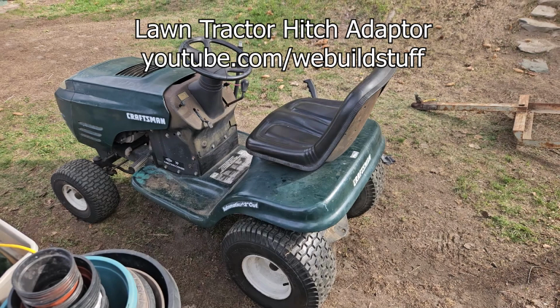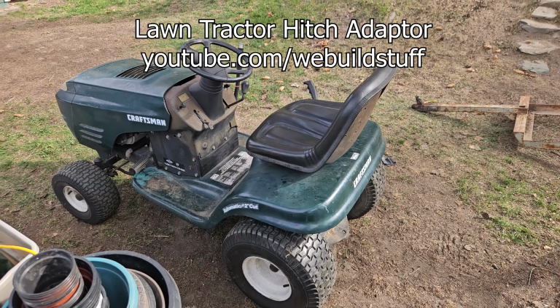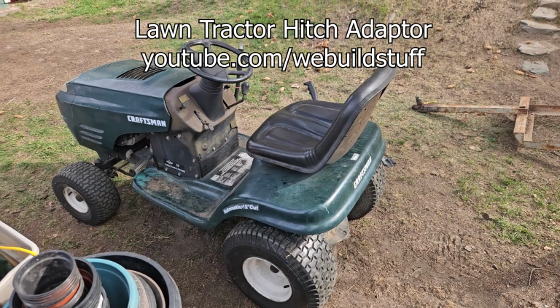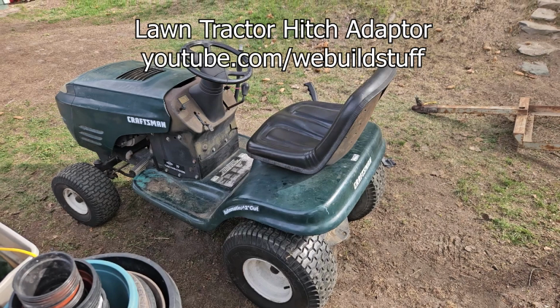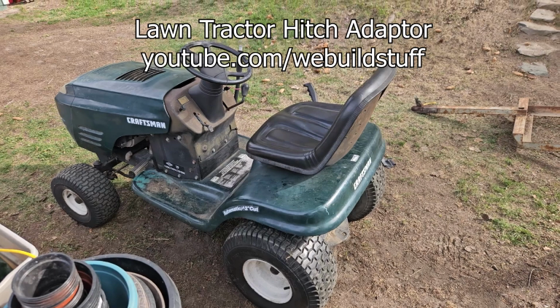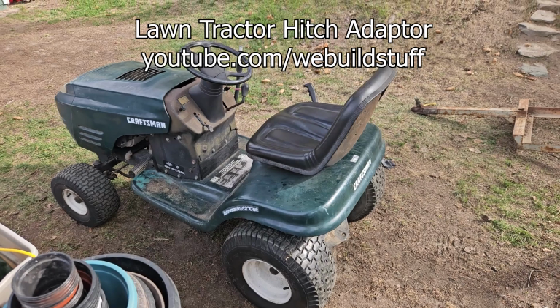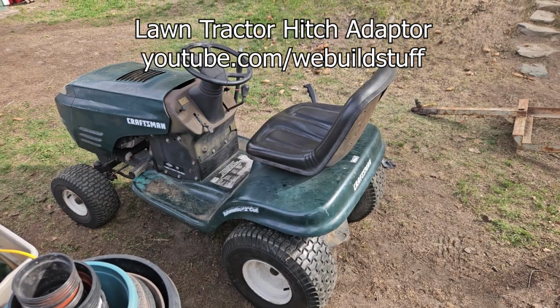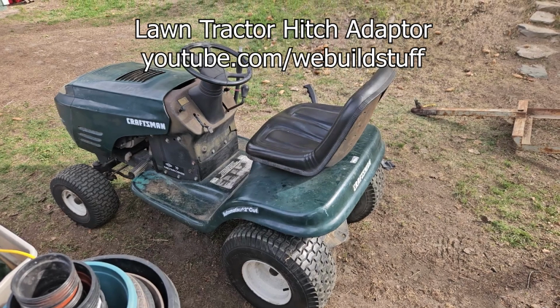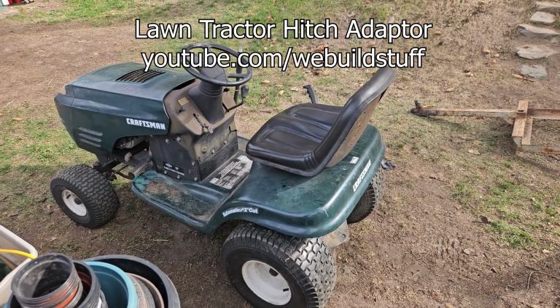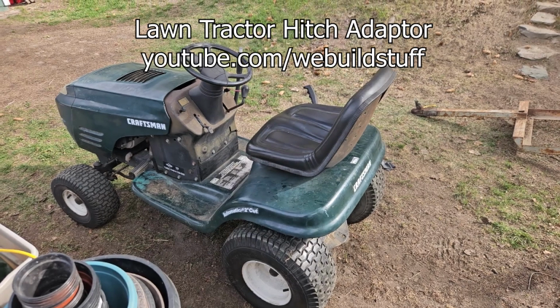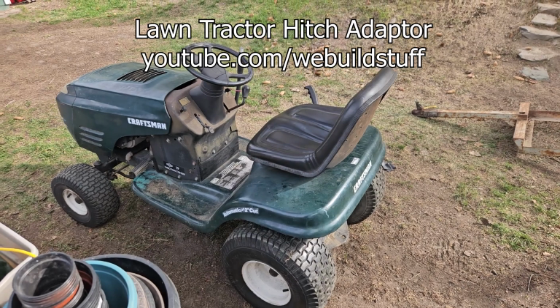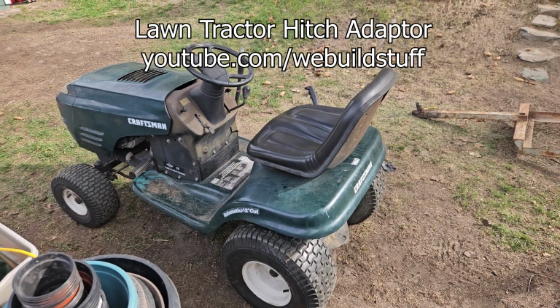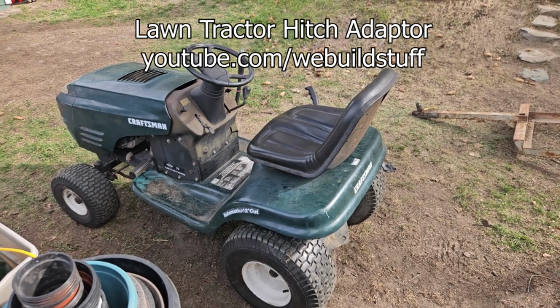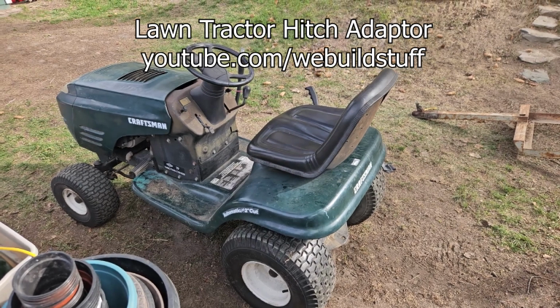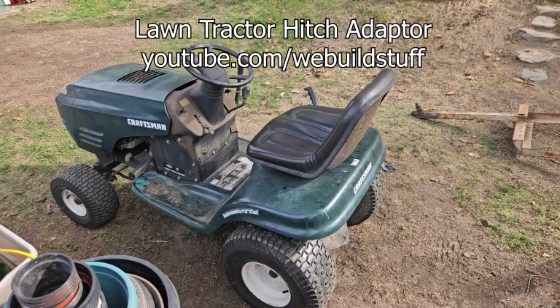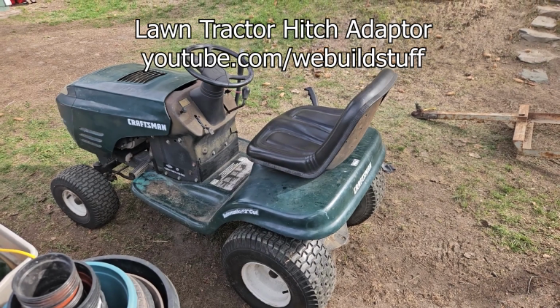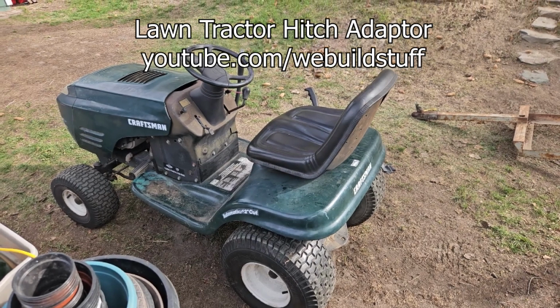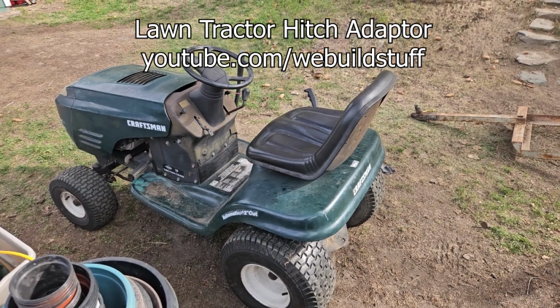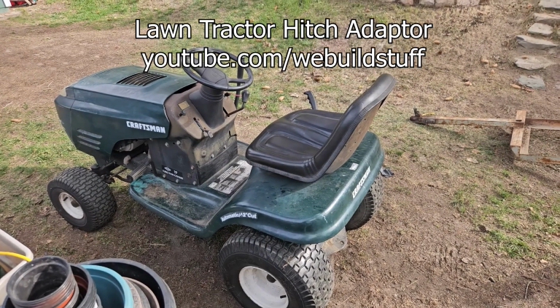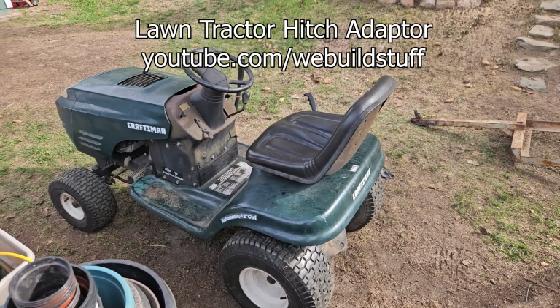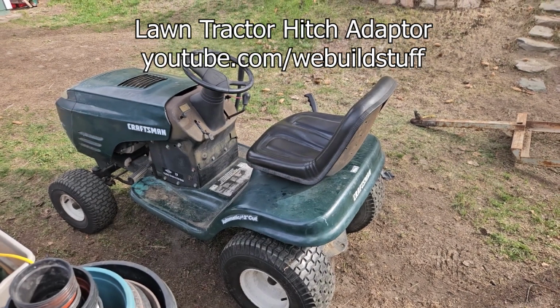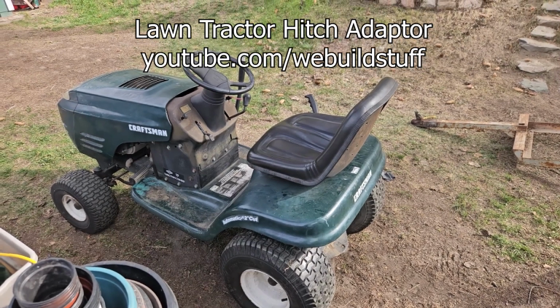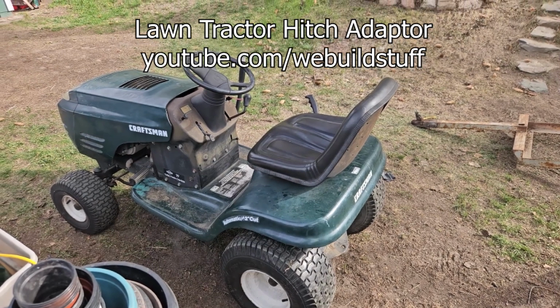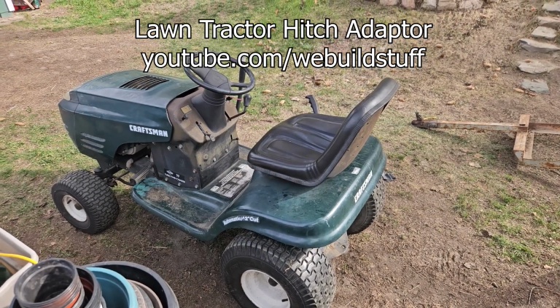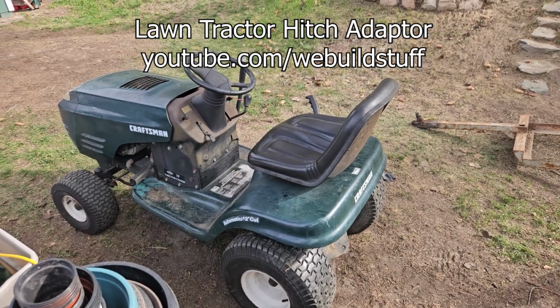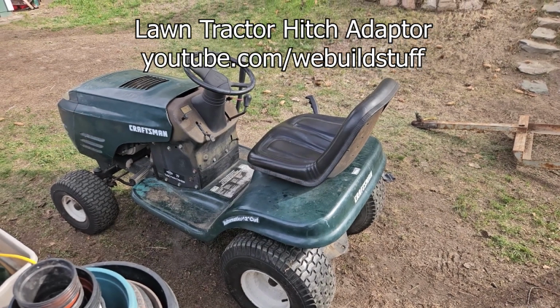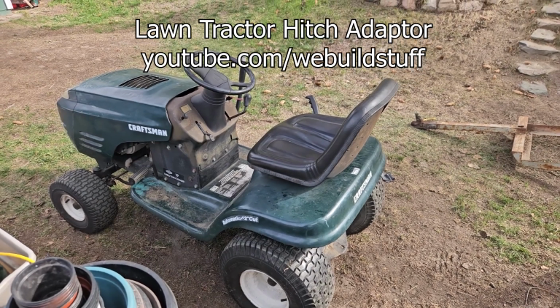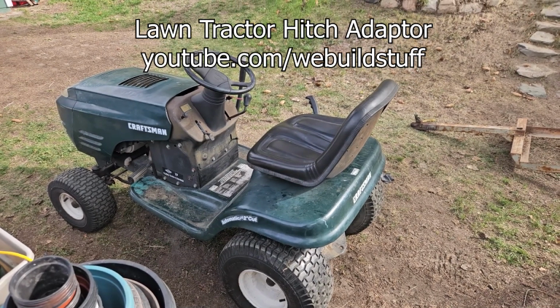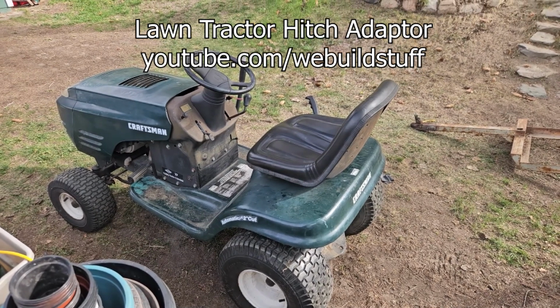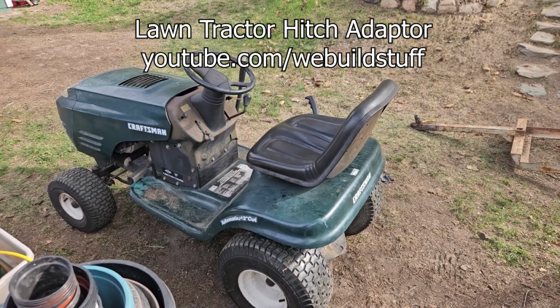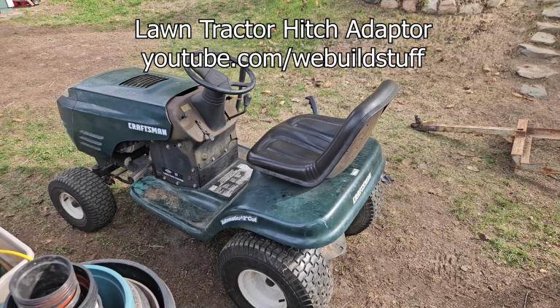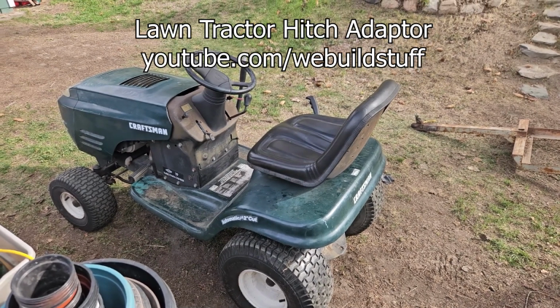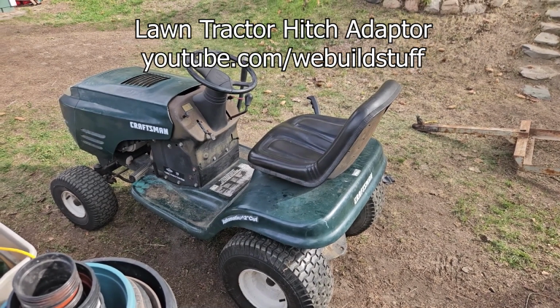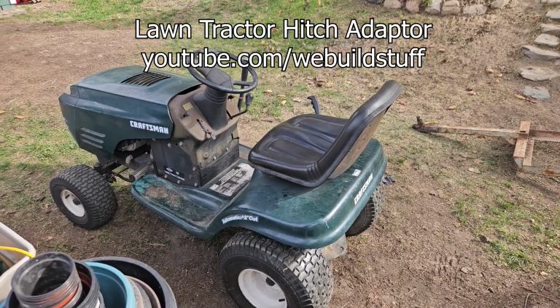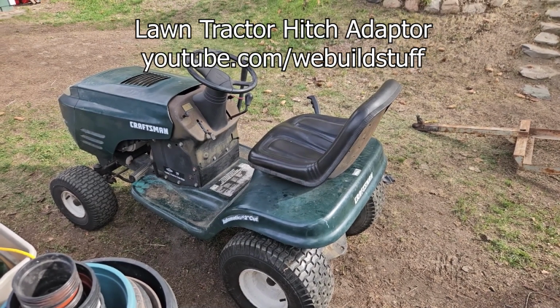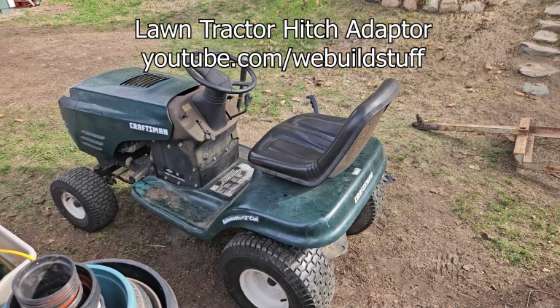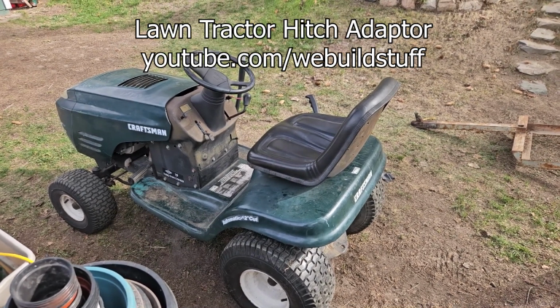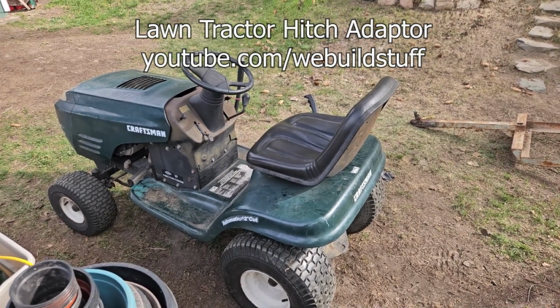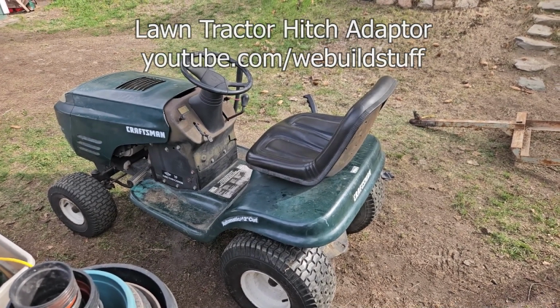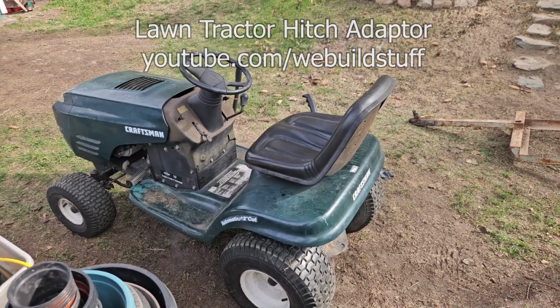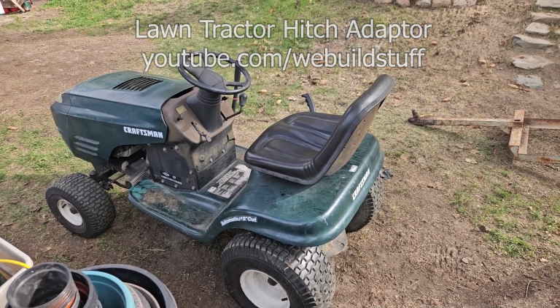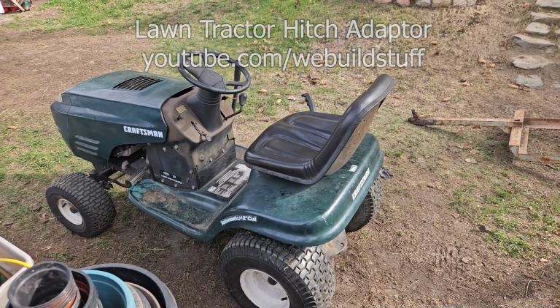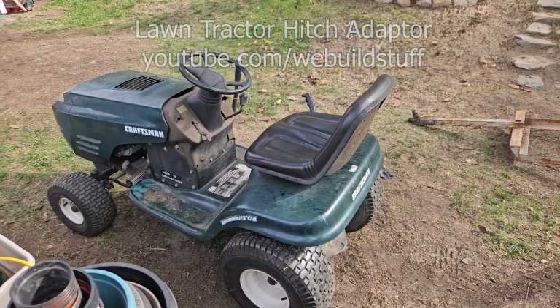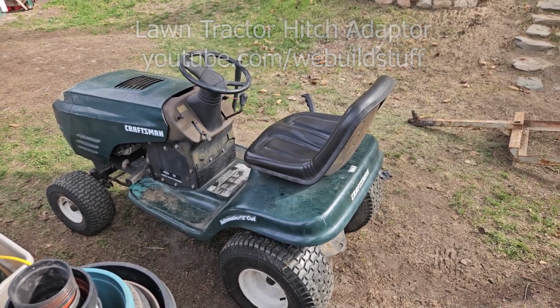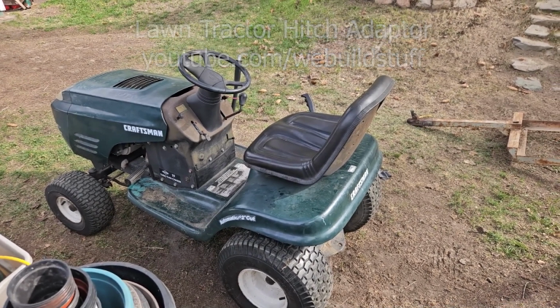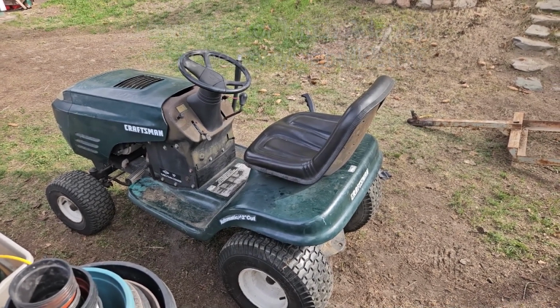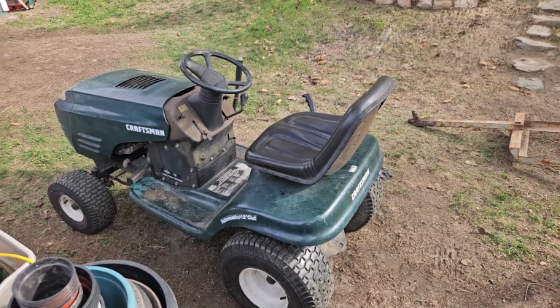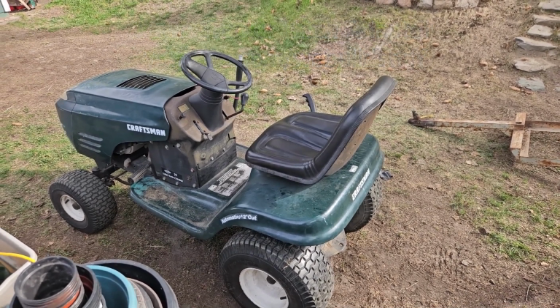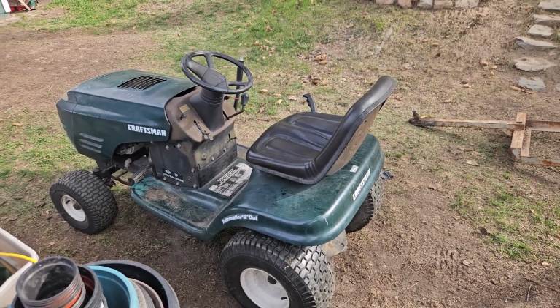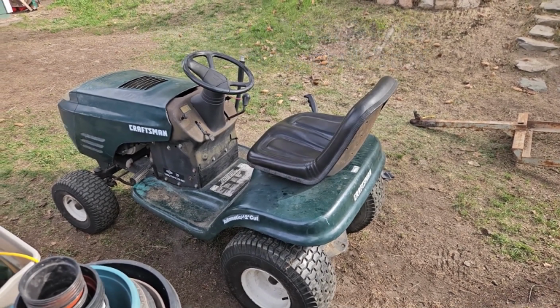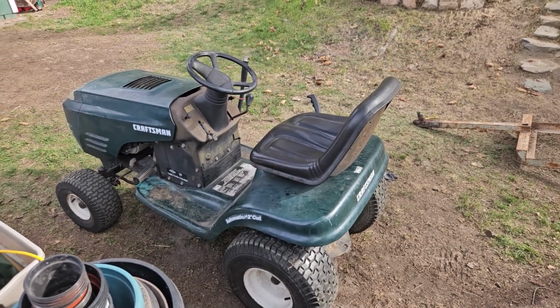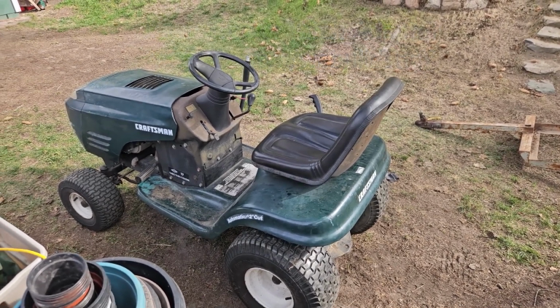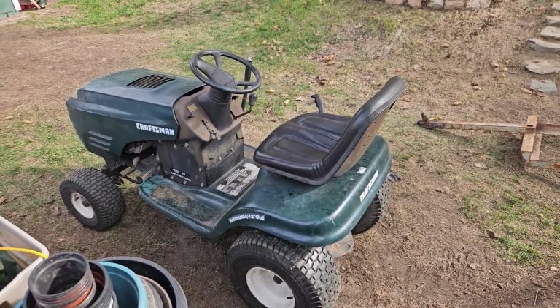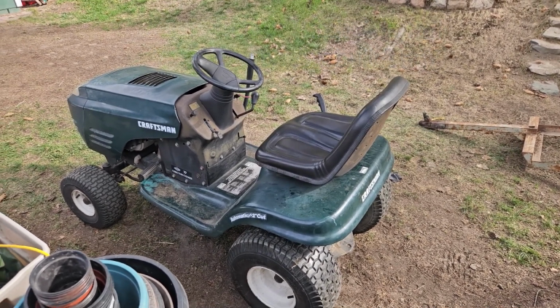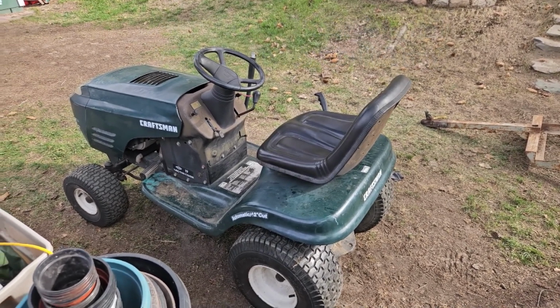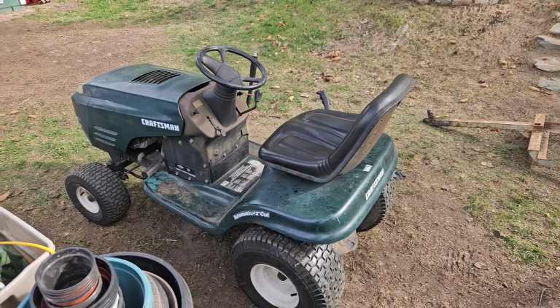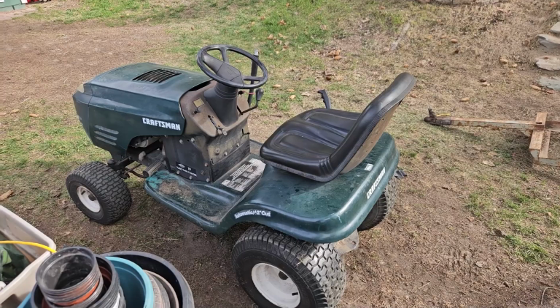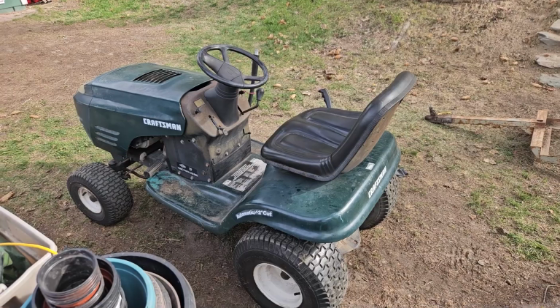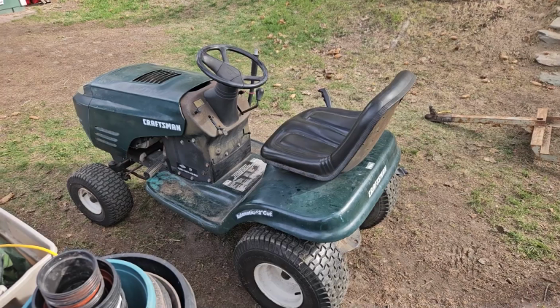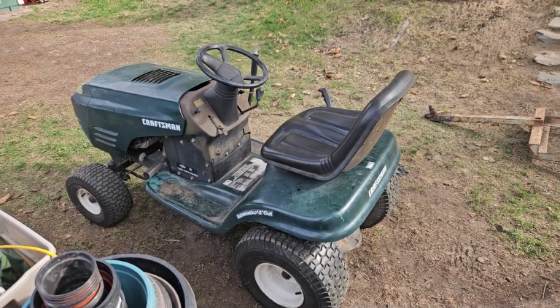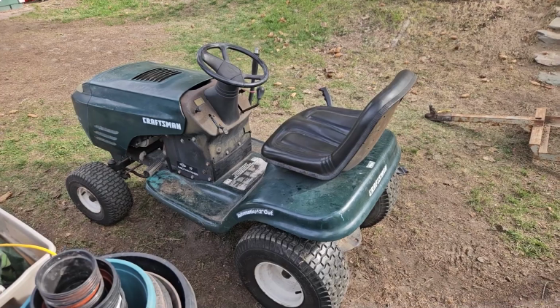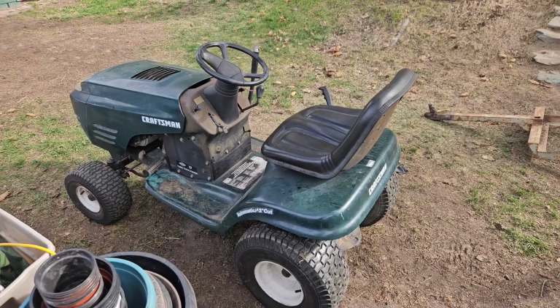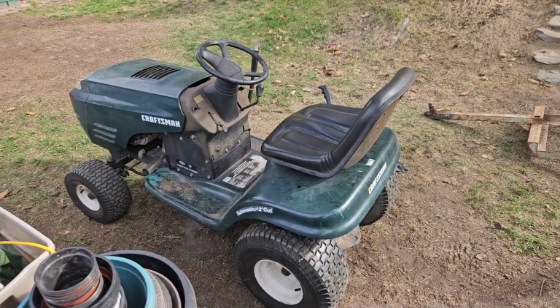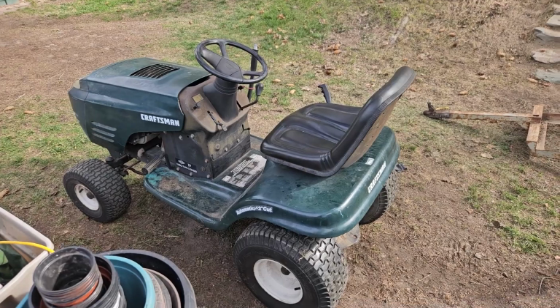We recently got this Craftsman lawn tractor. I'm not sure of the year, but it fits a 42-inch mower deck.